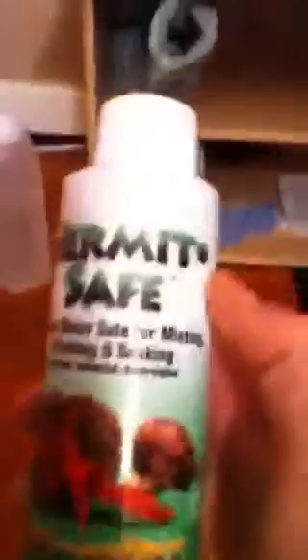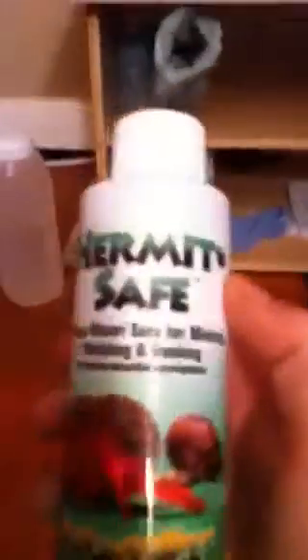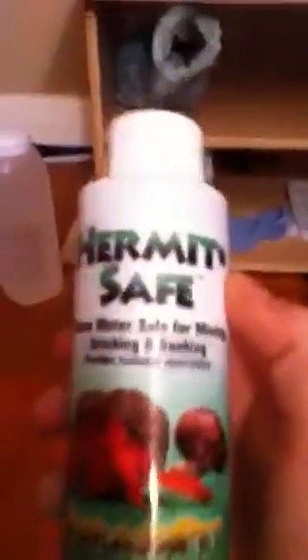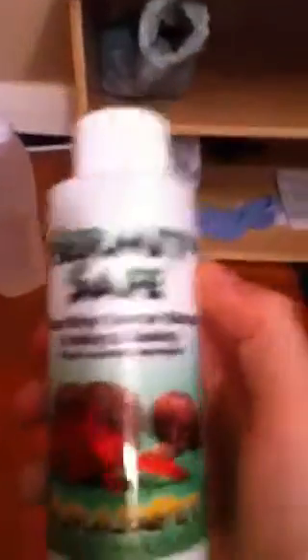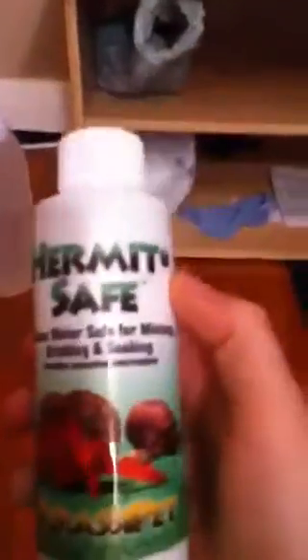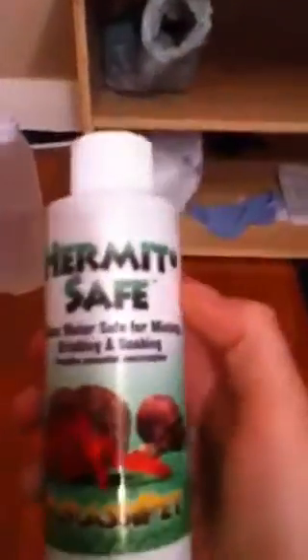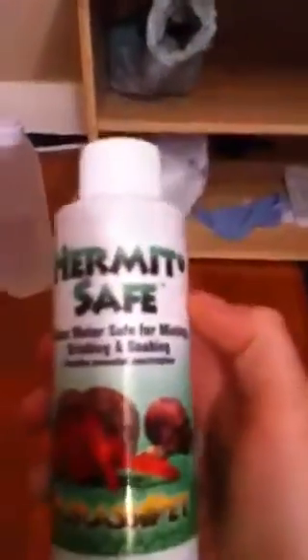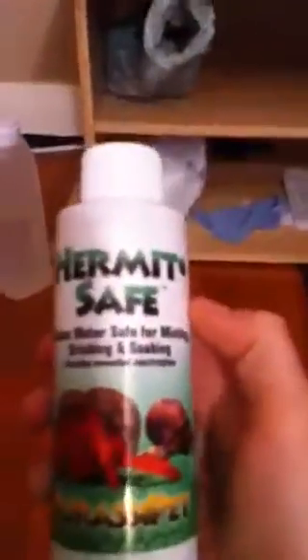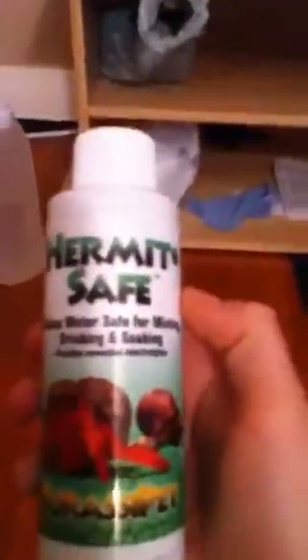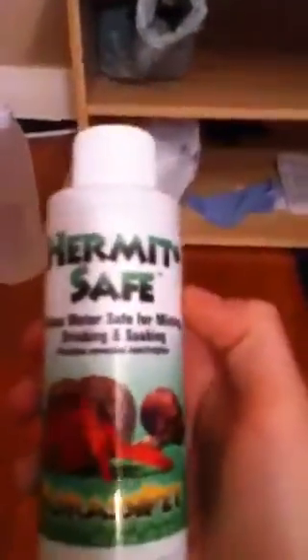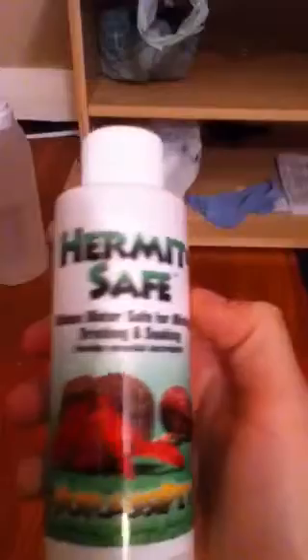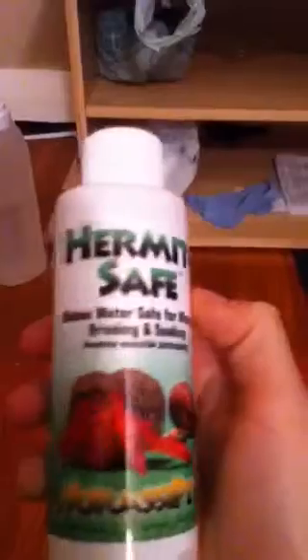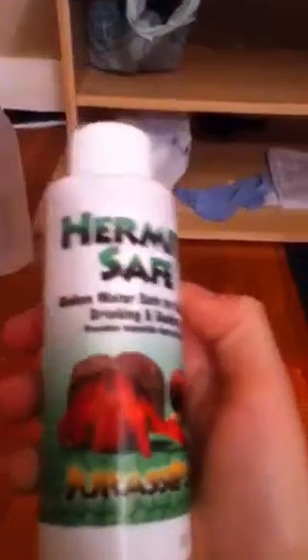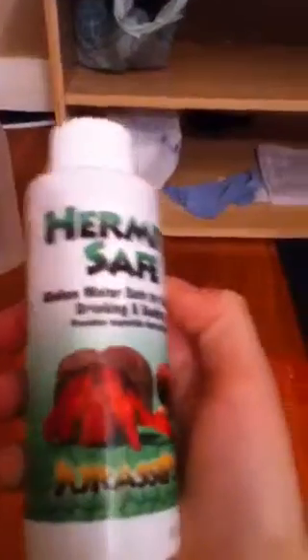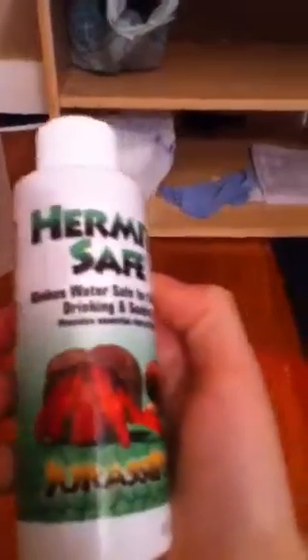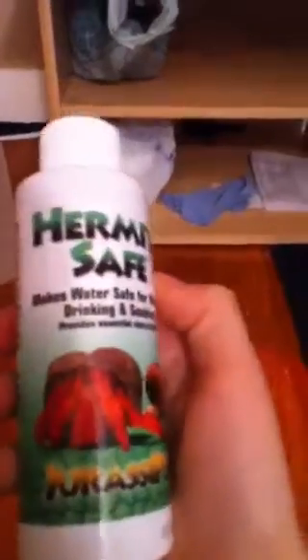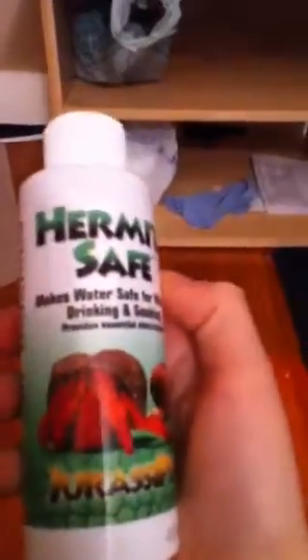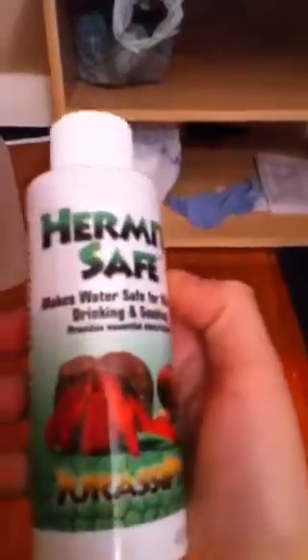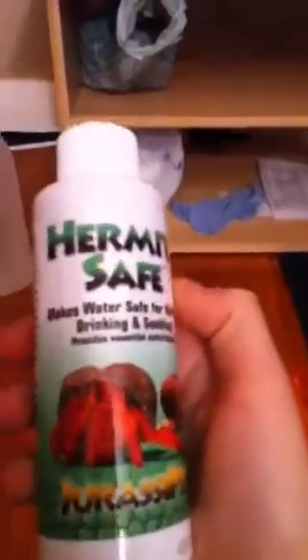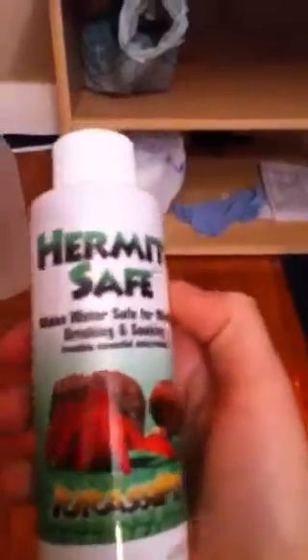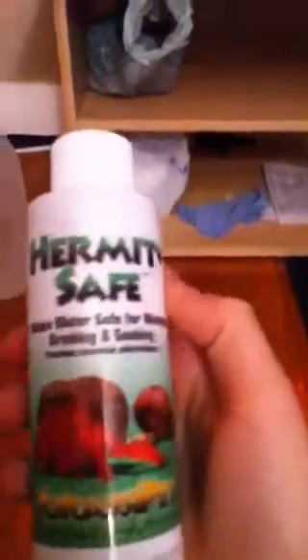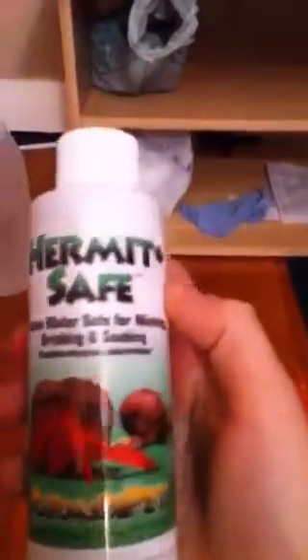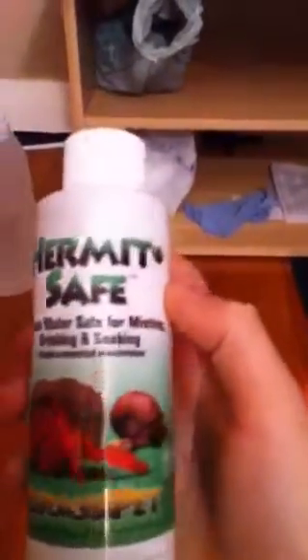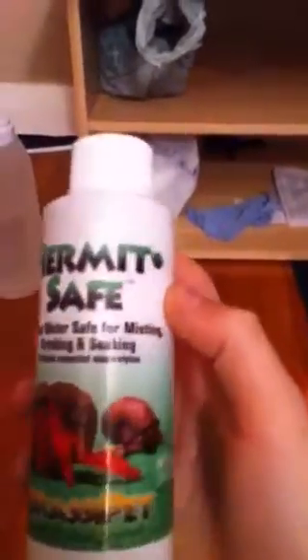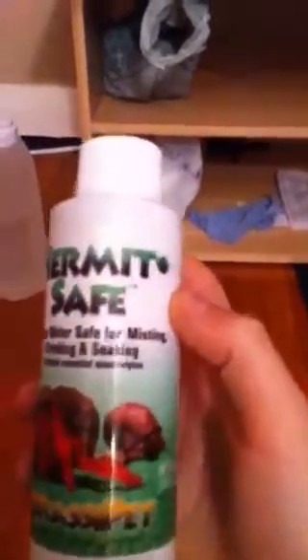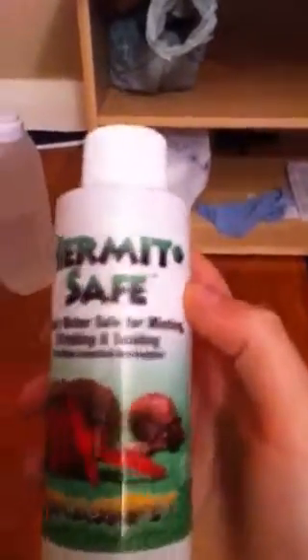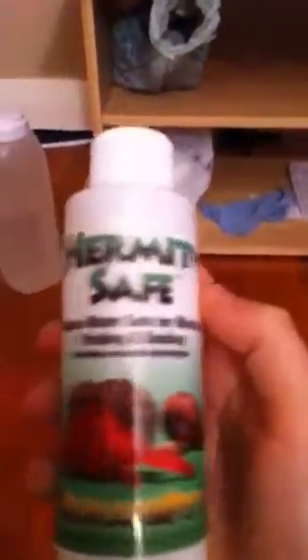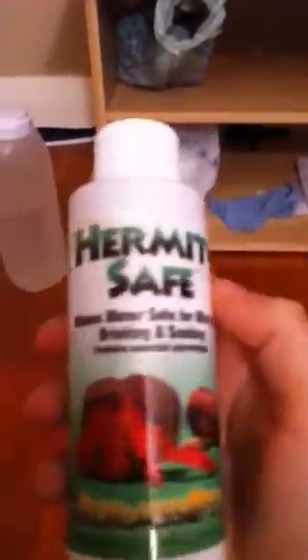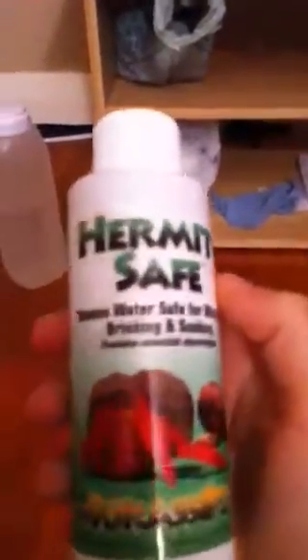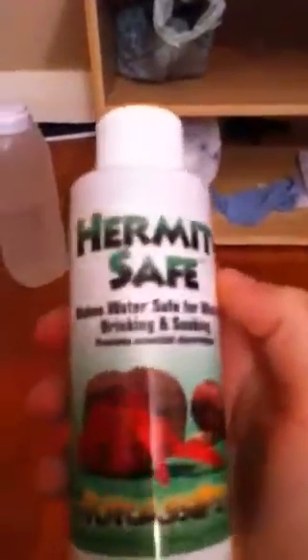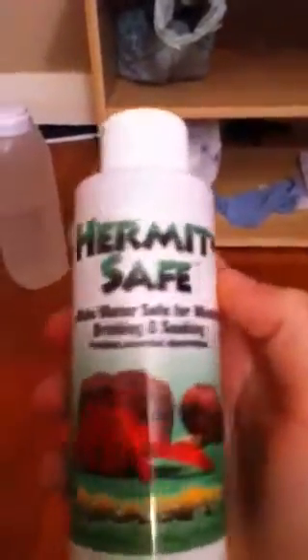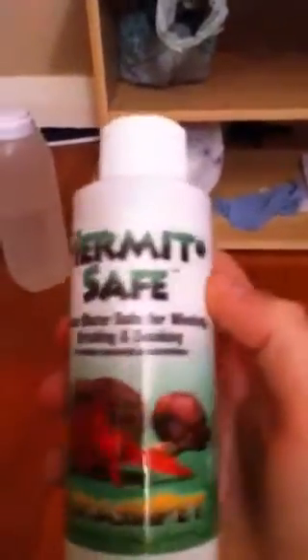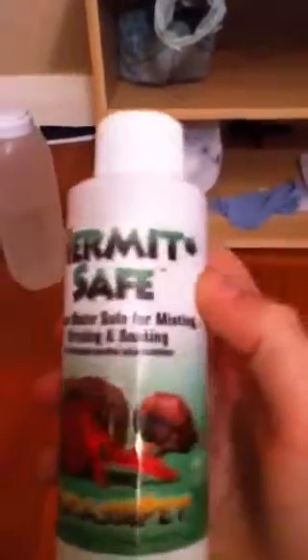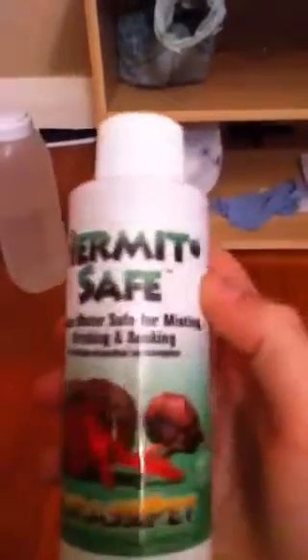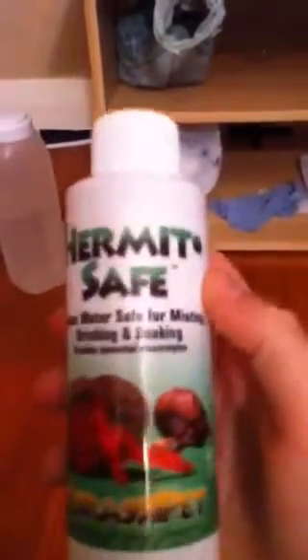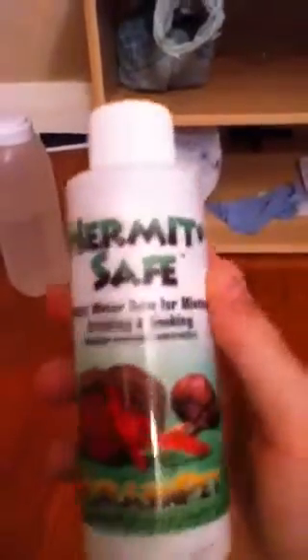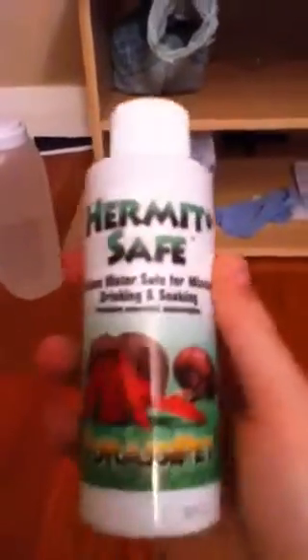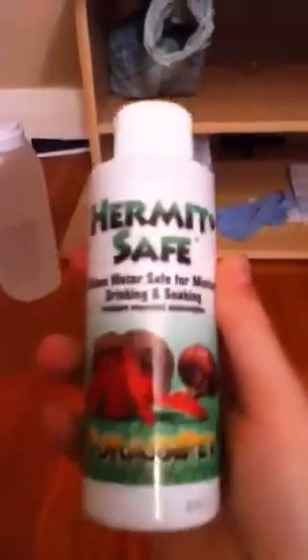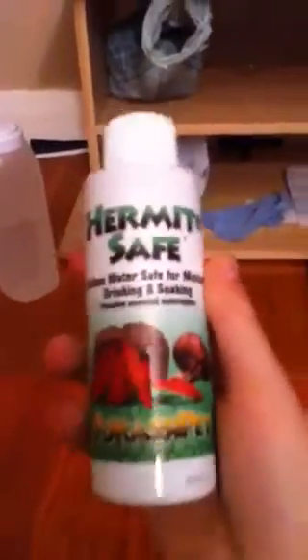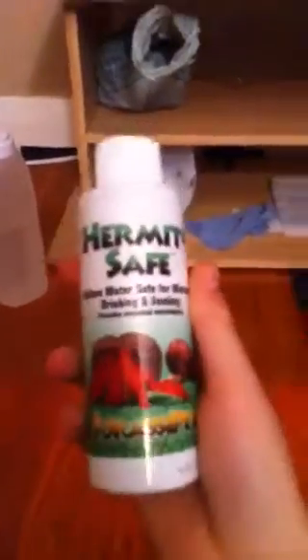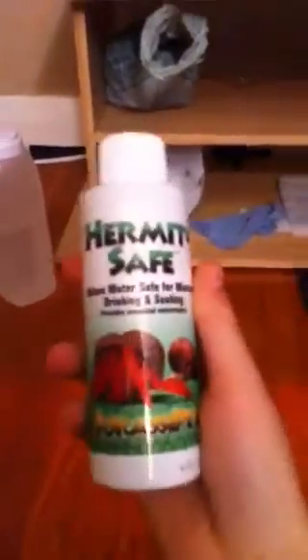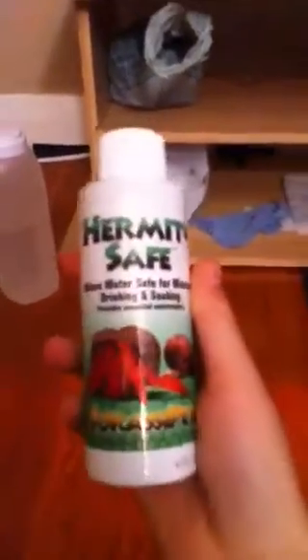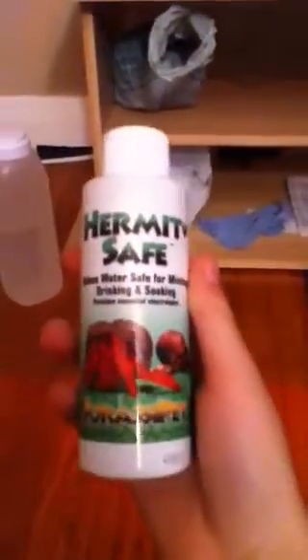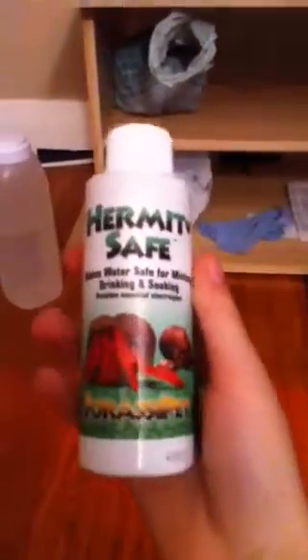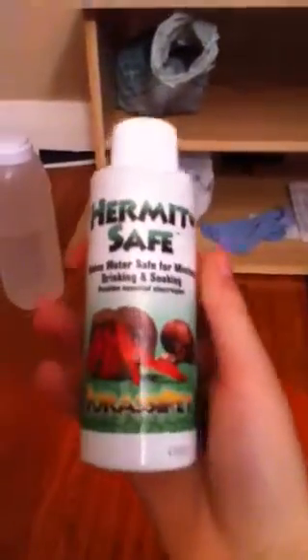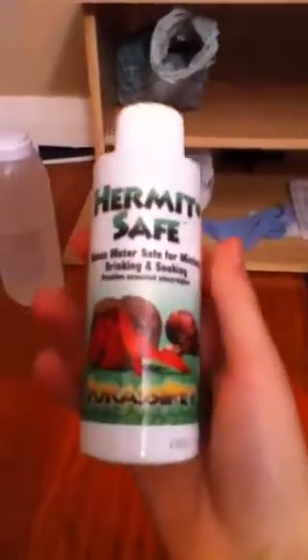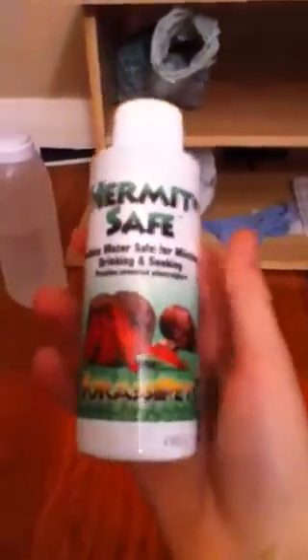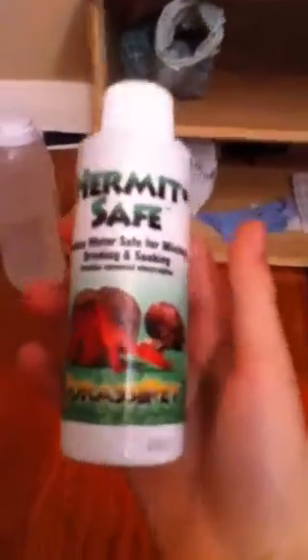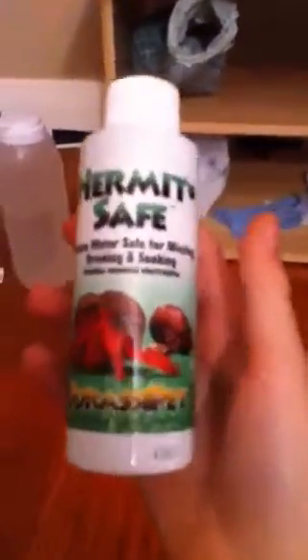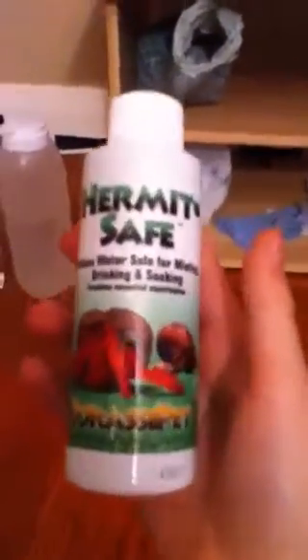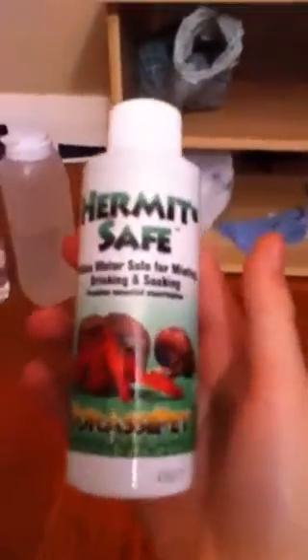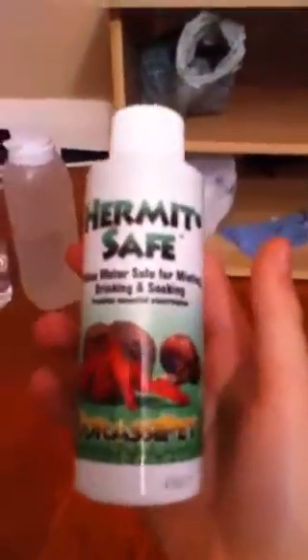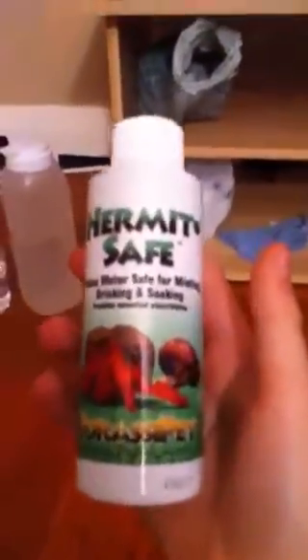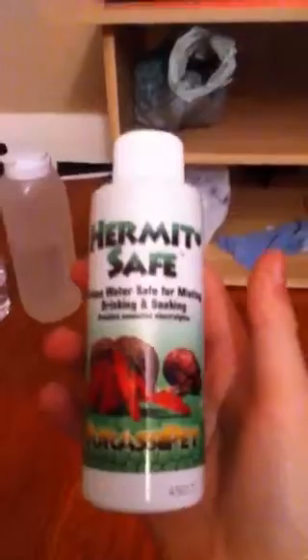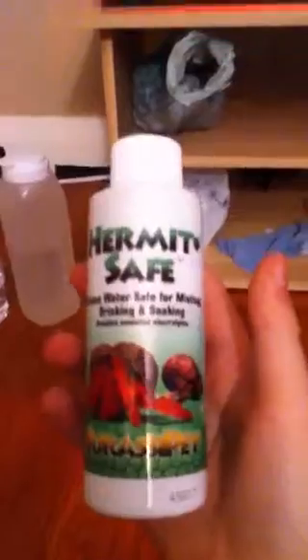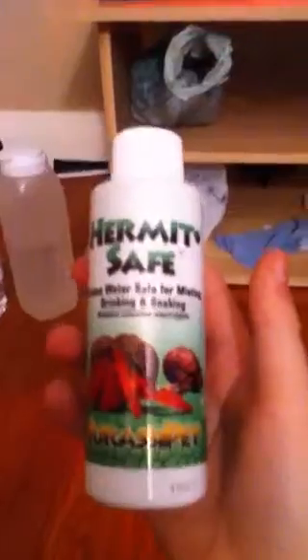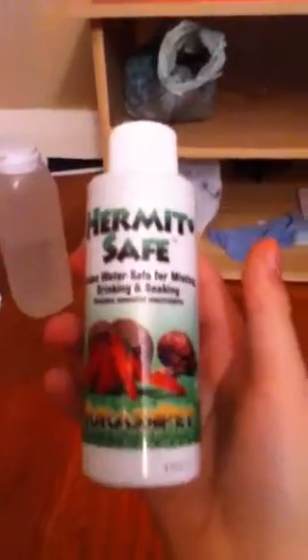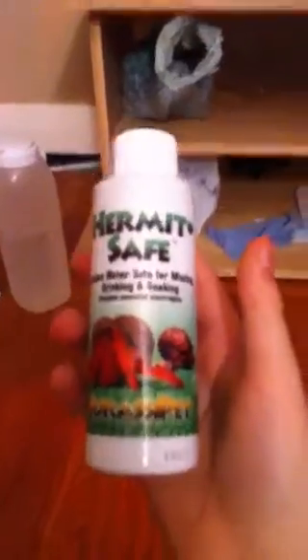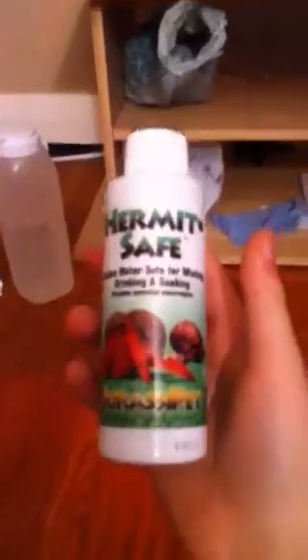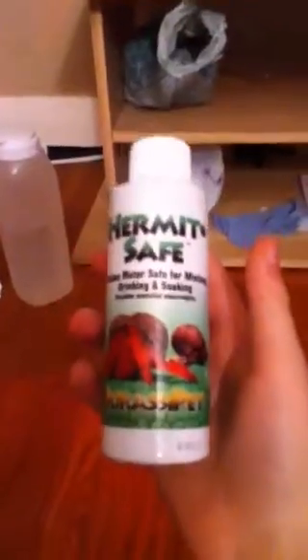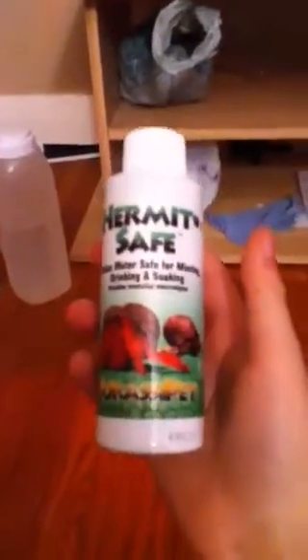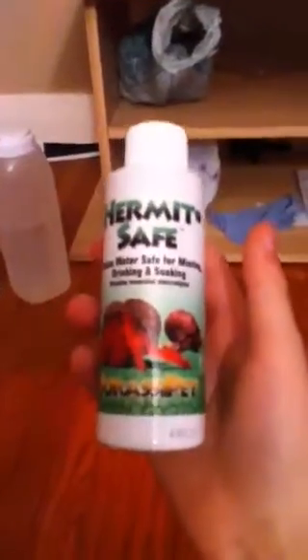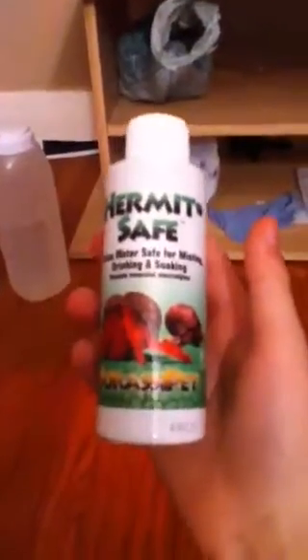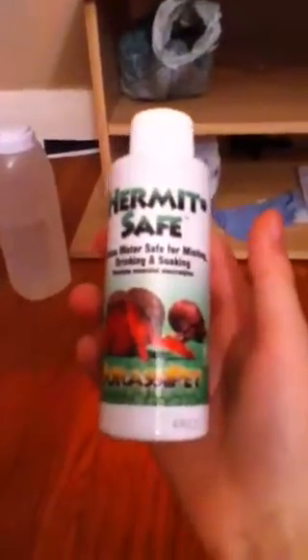So we'll start off with the supplies. This is Hermit Safe and makes water safe for misting, drinking and soaking. I got this at PetSmart for $8.99.